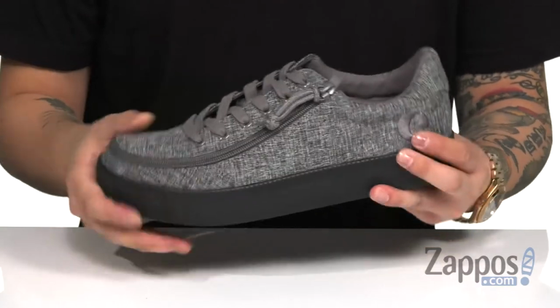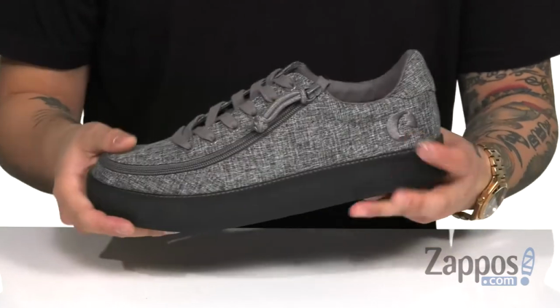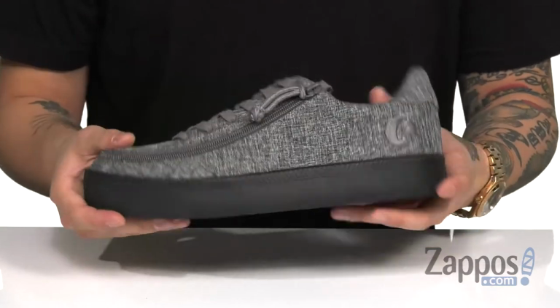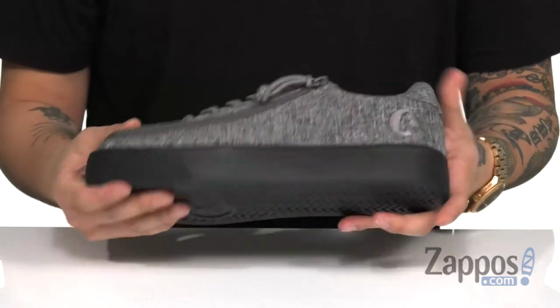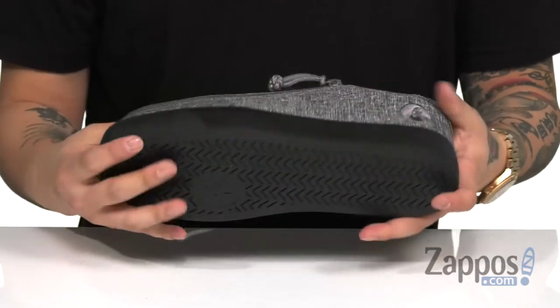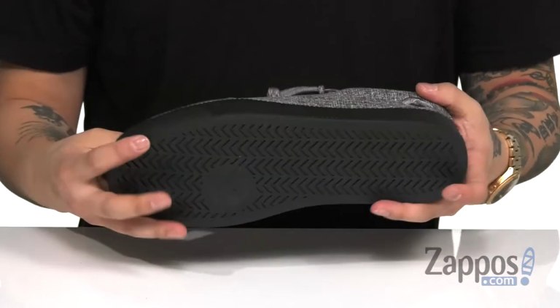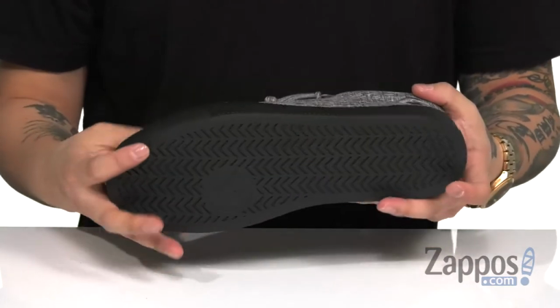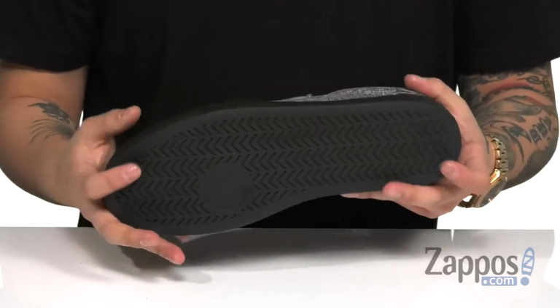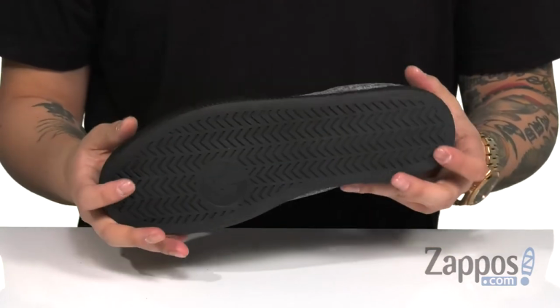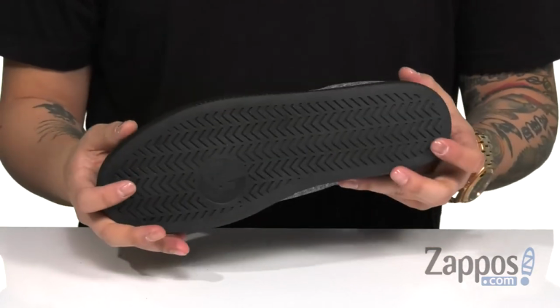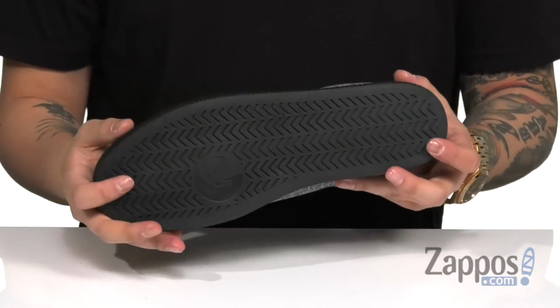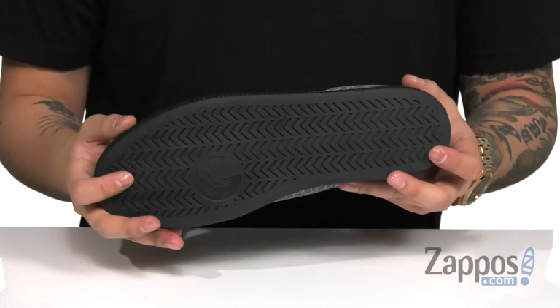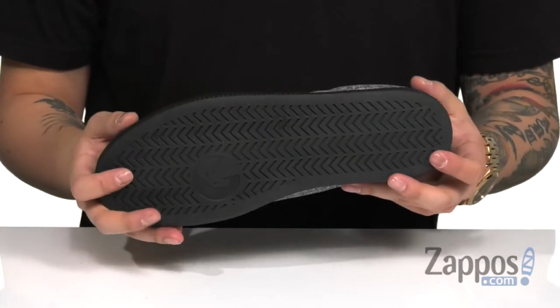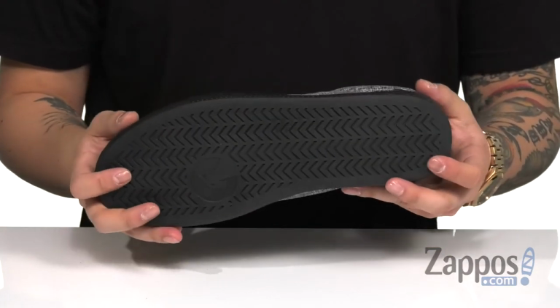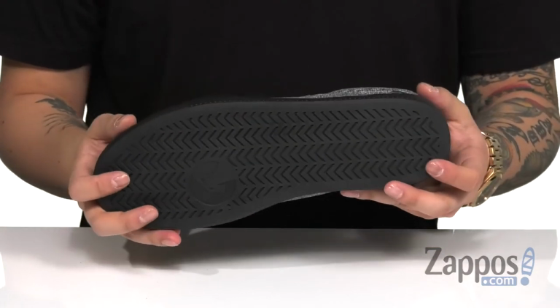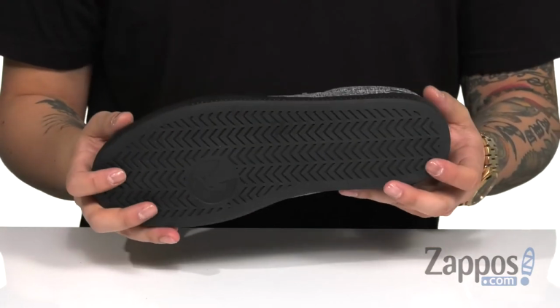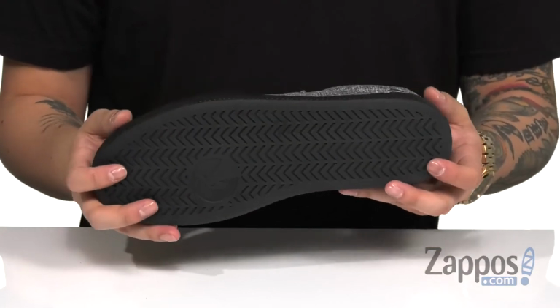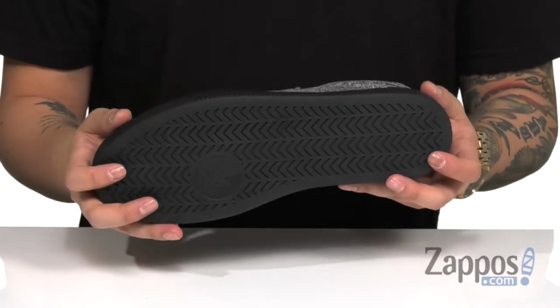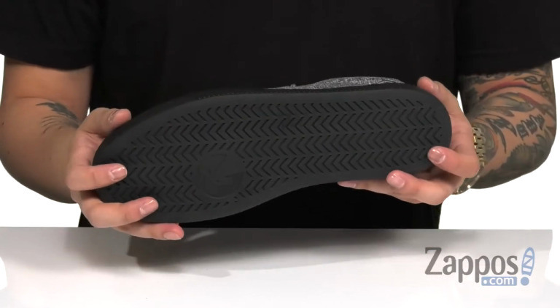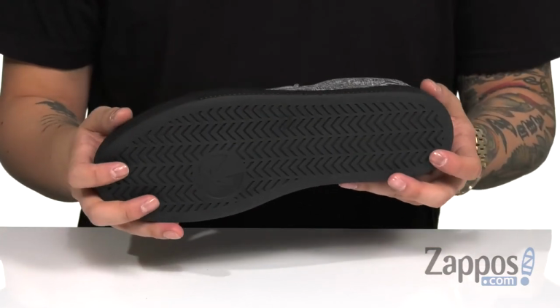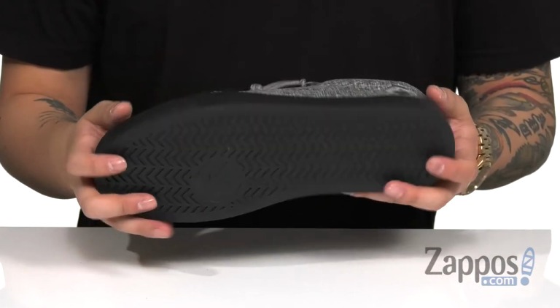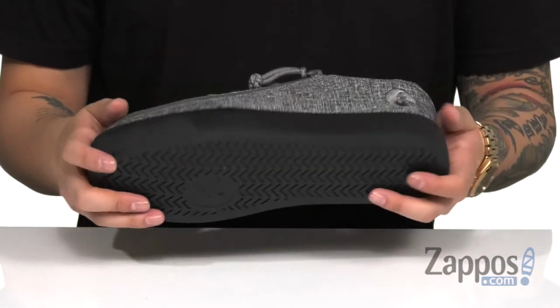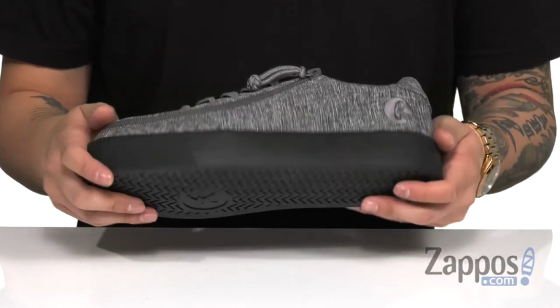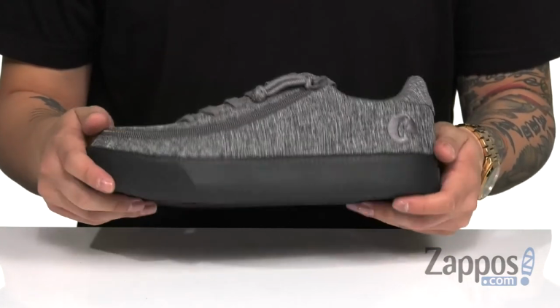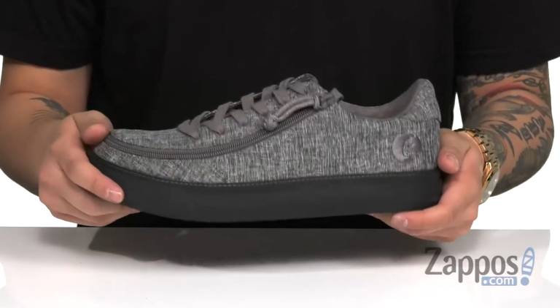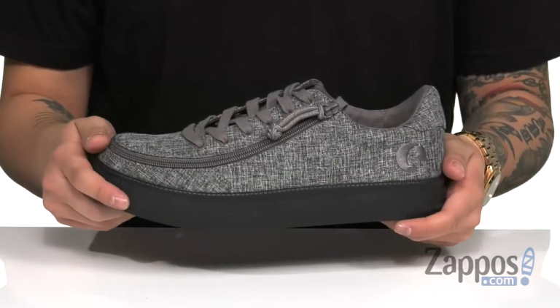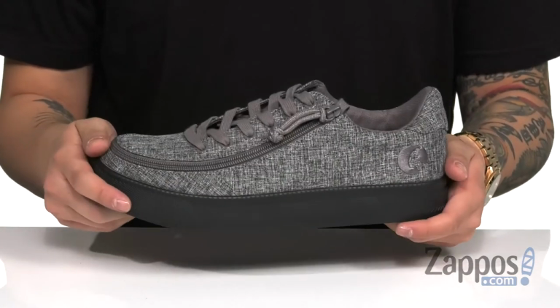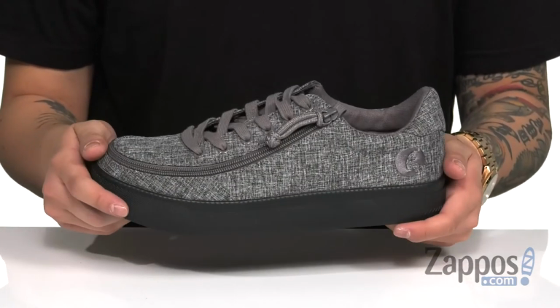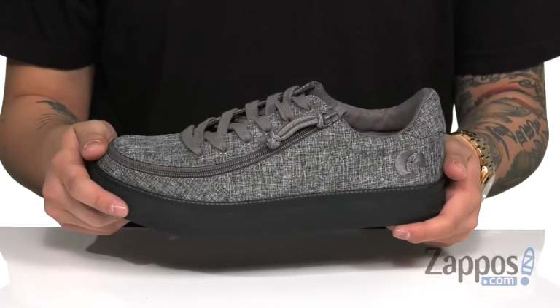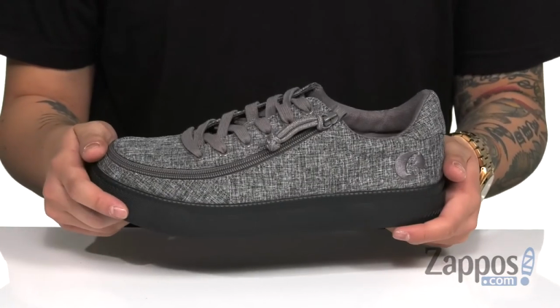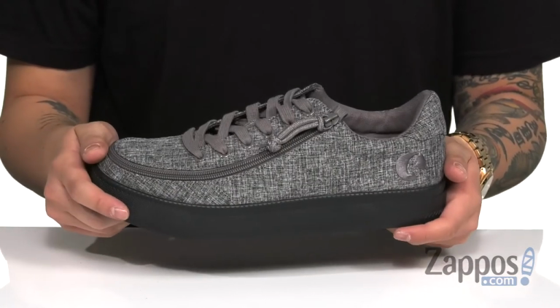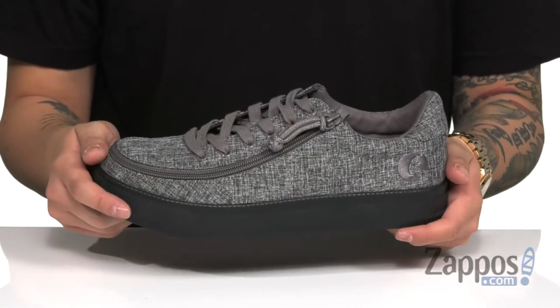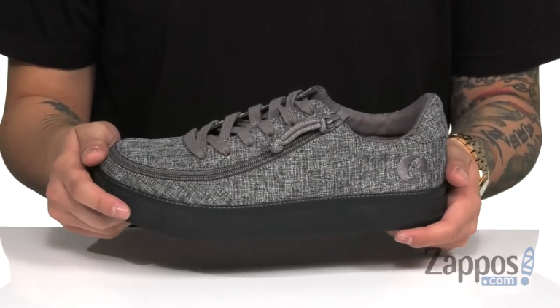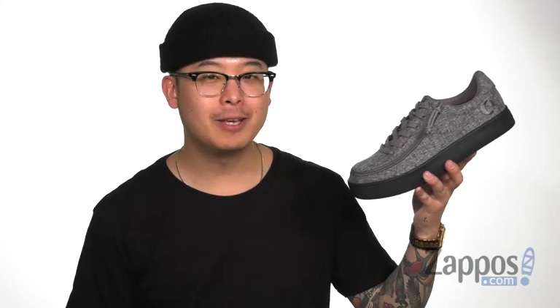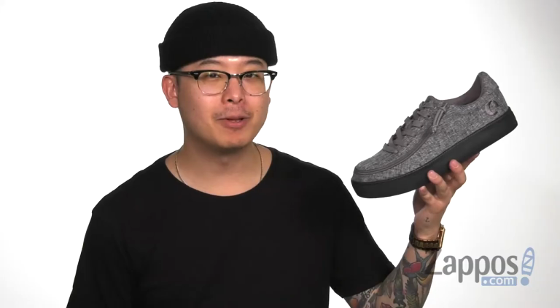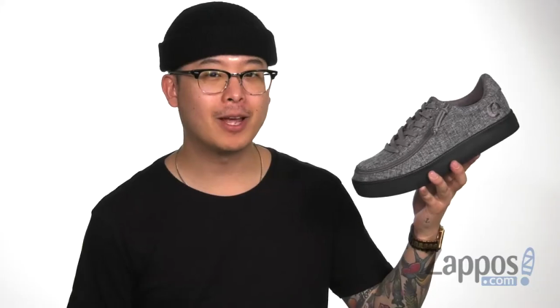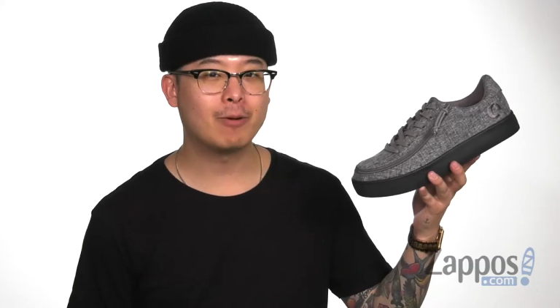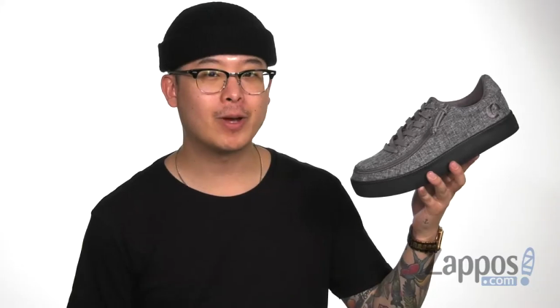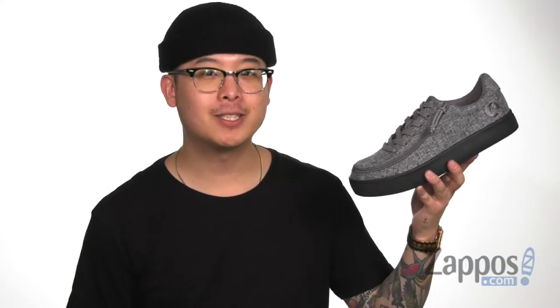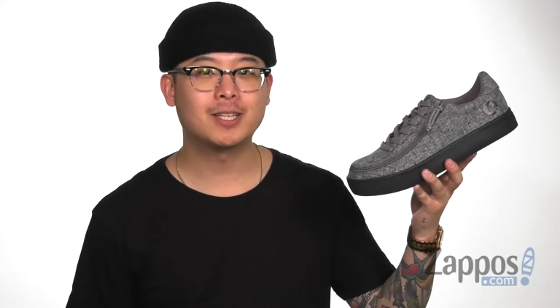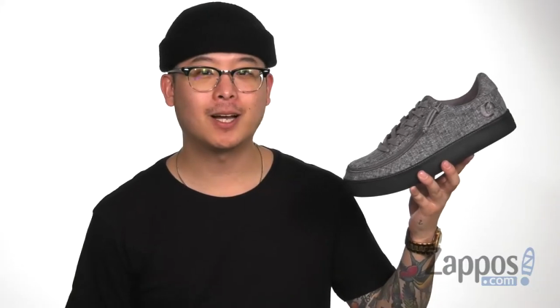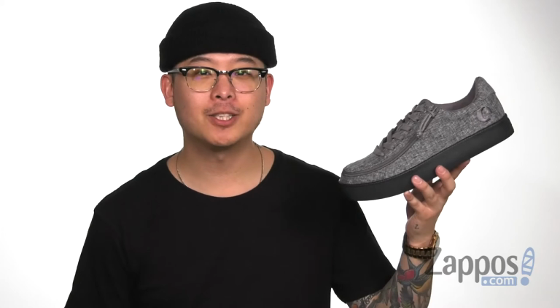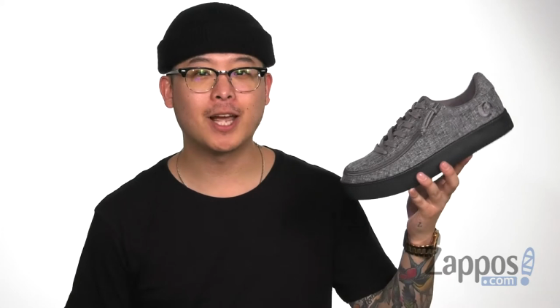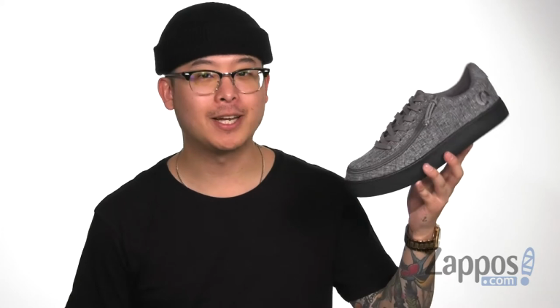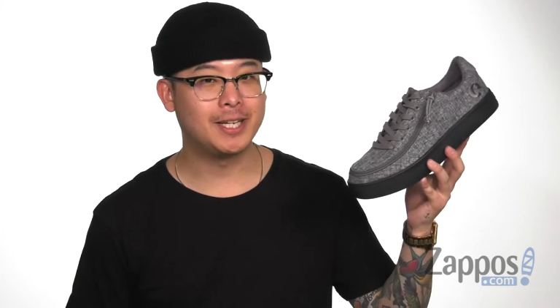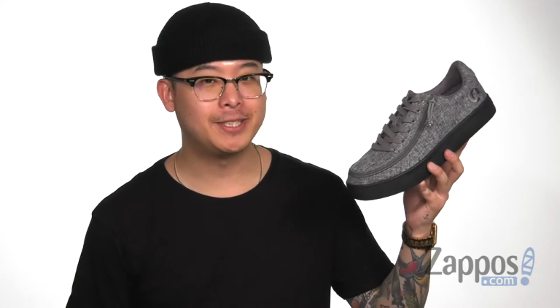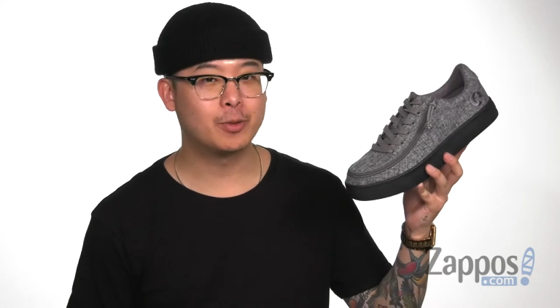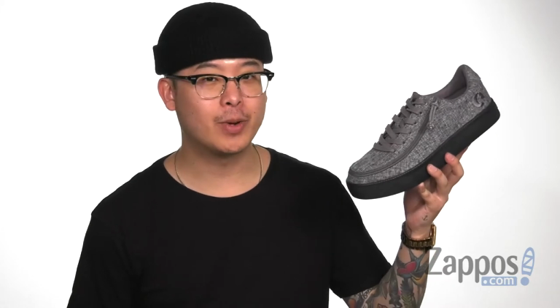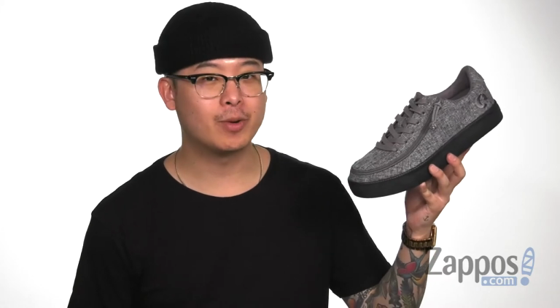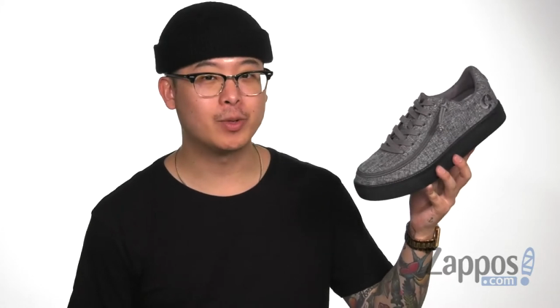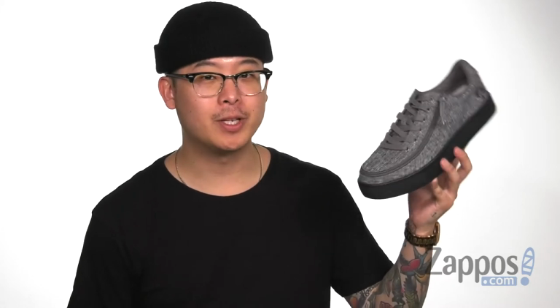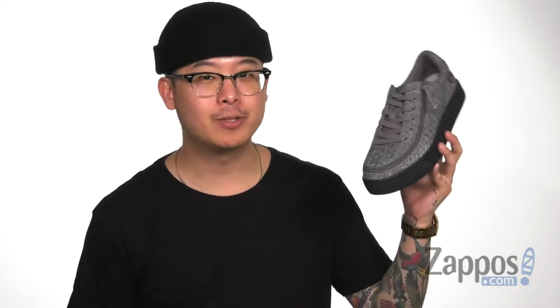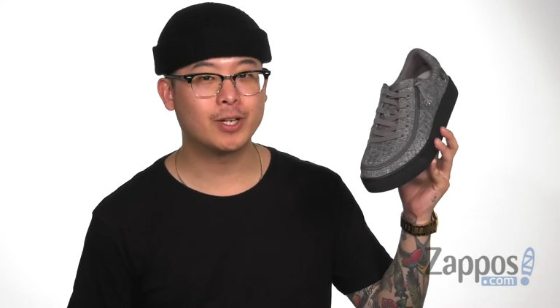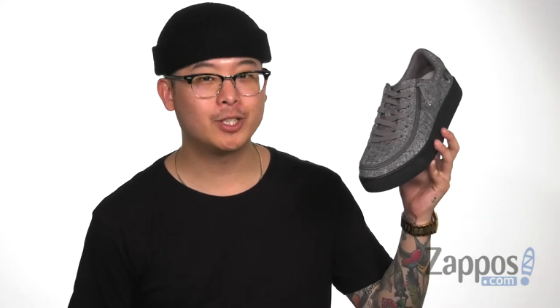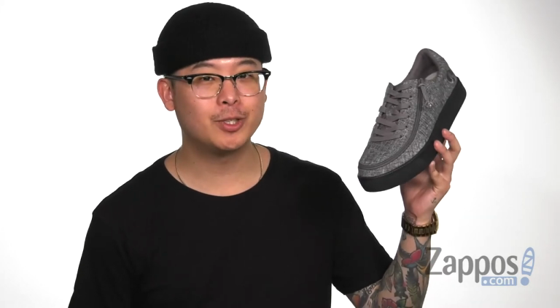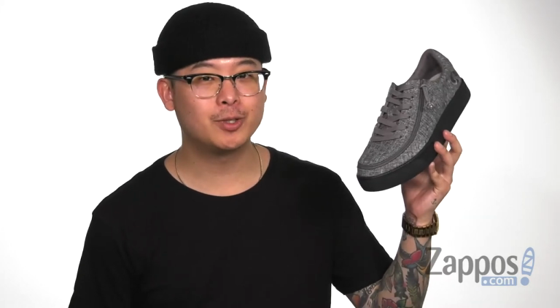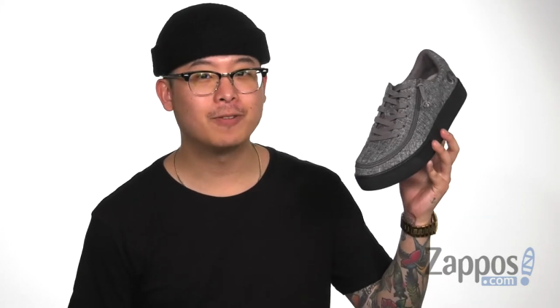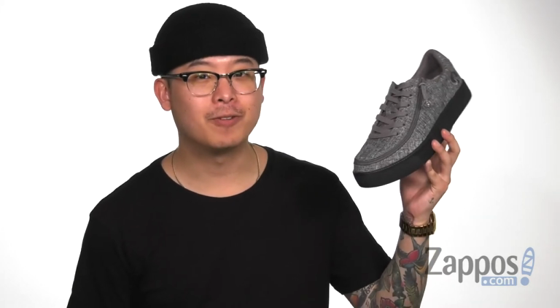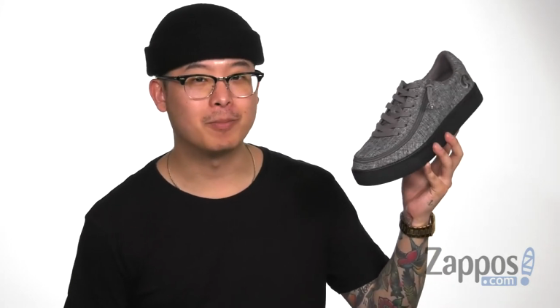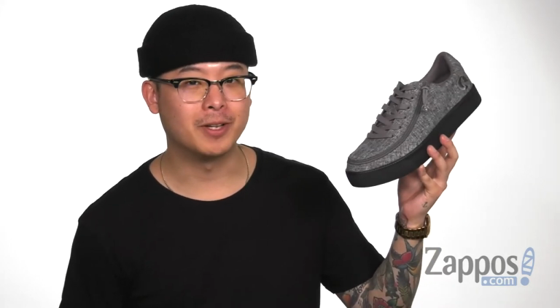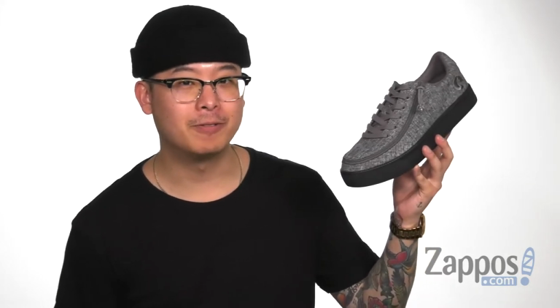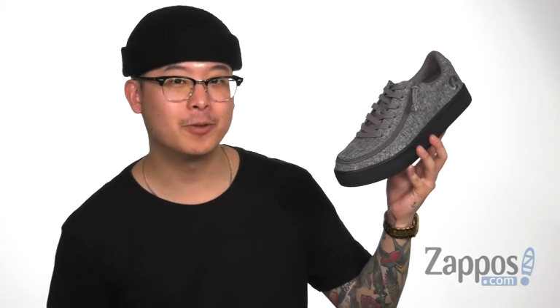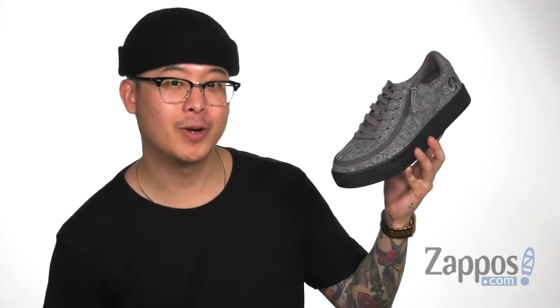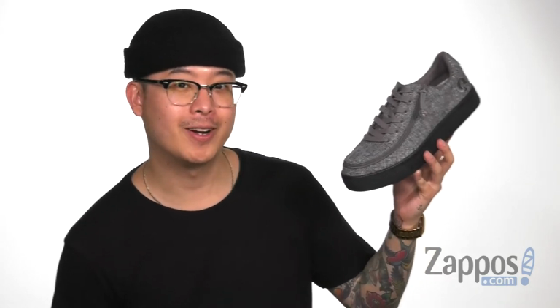And a durable rubber outsole for added stability. Keep it lightweight, stylish, and easy to wear with these great shoes from Billy Footwear.